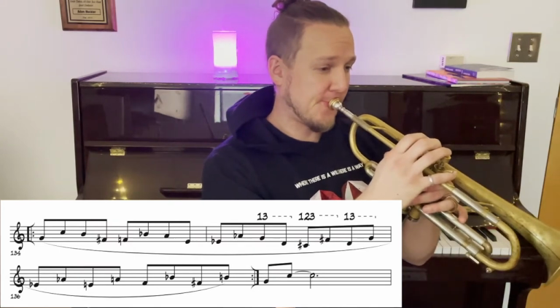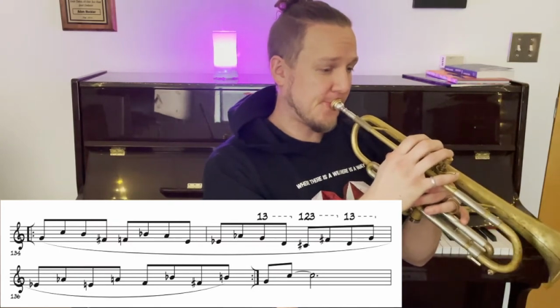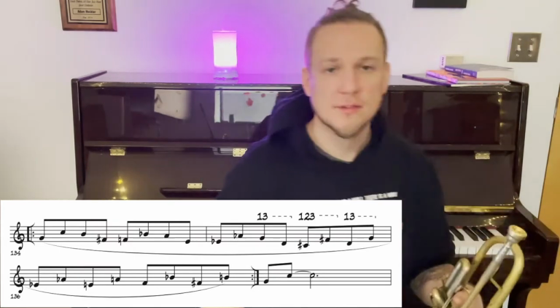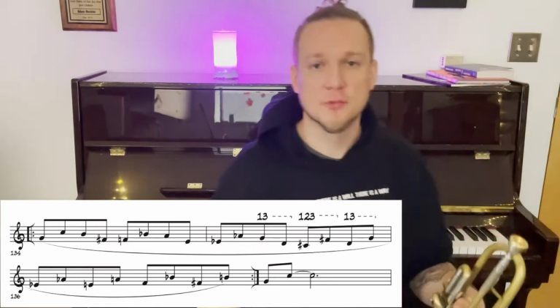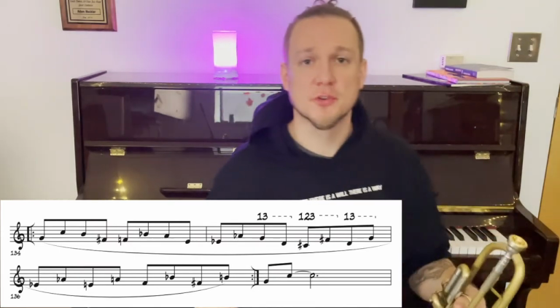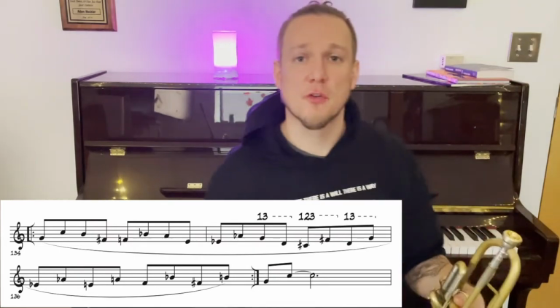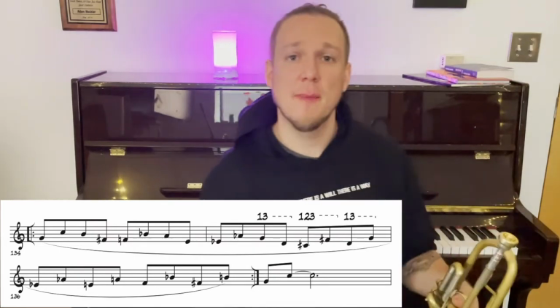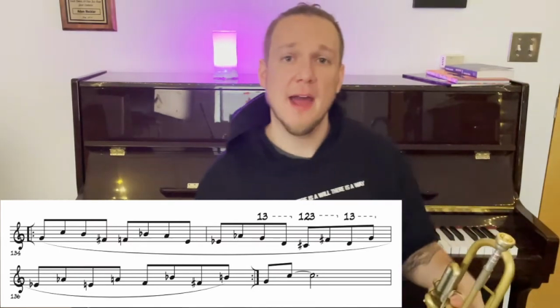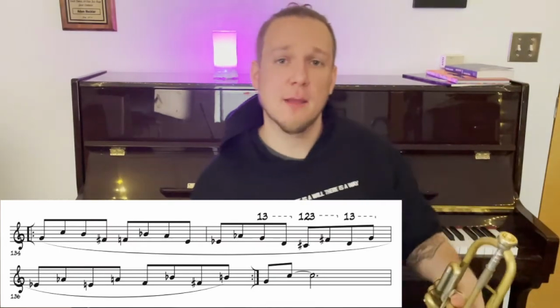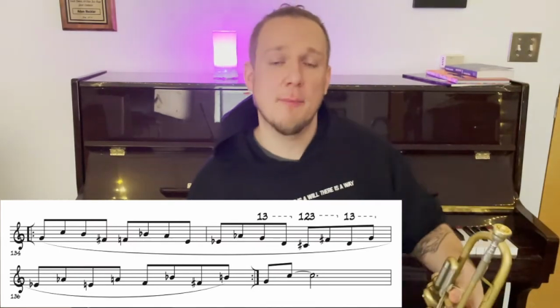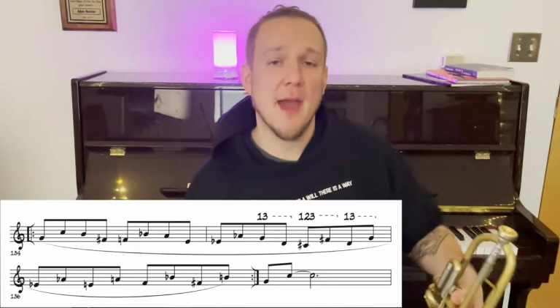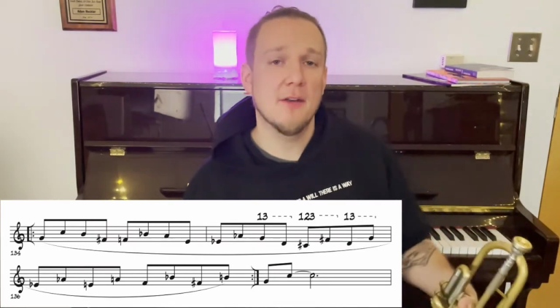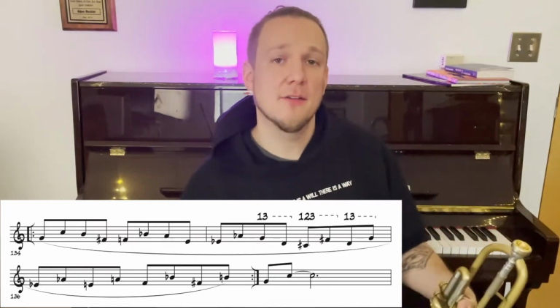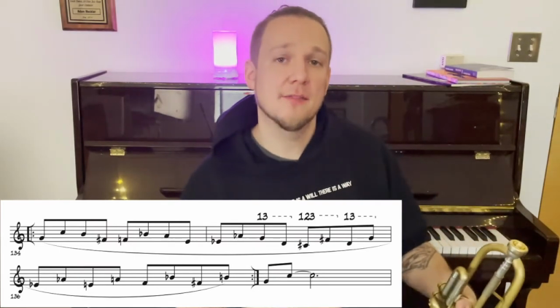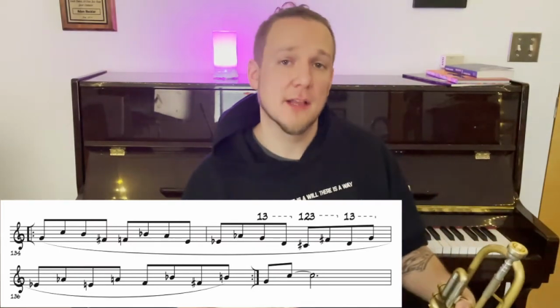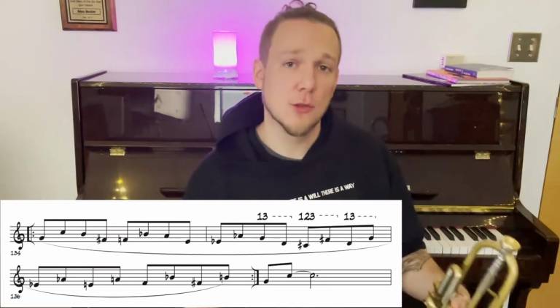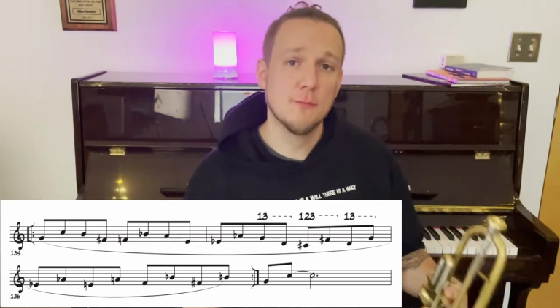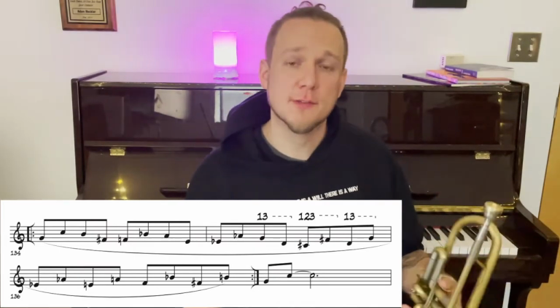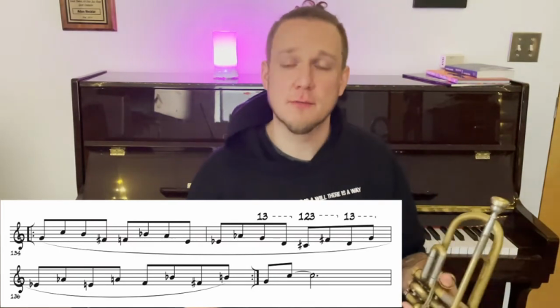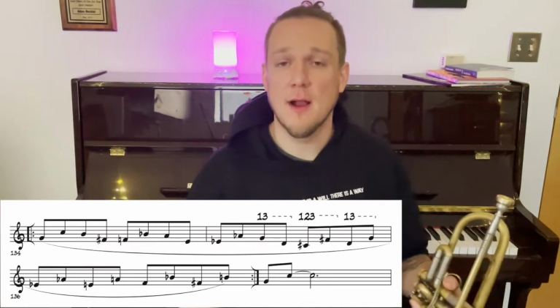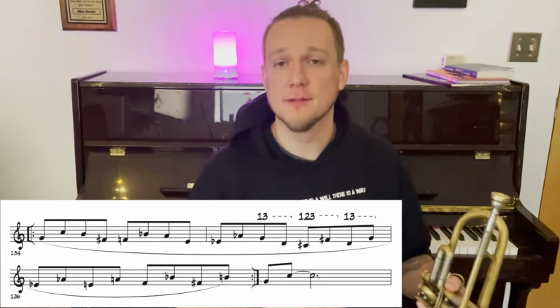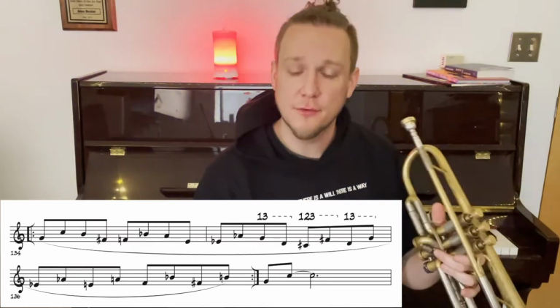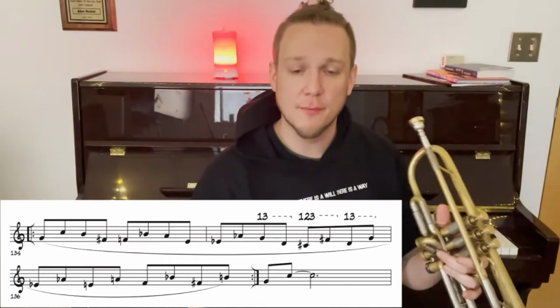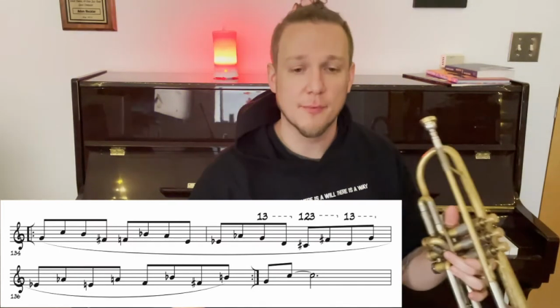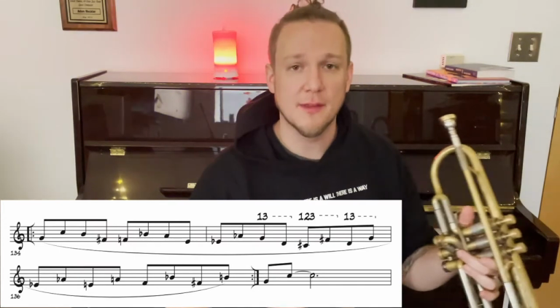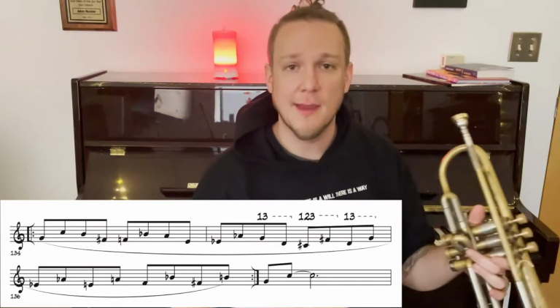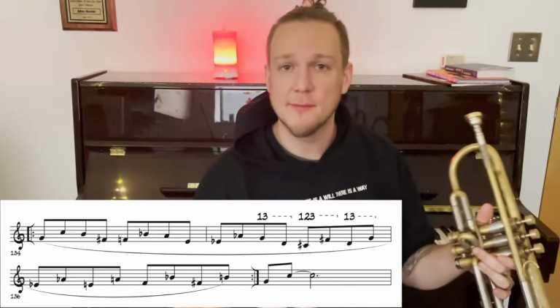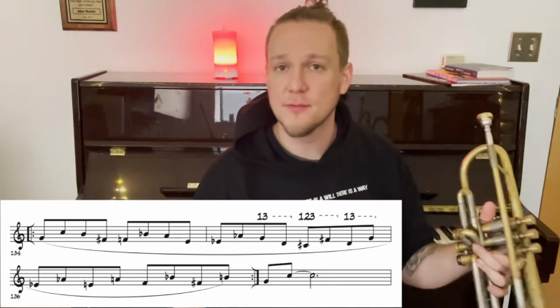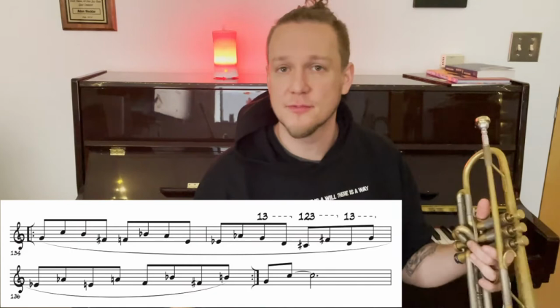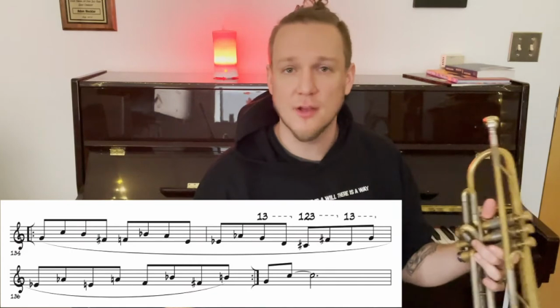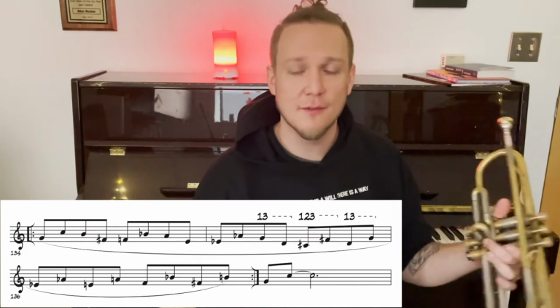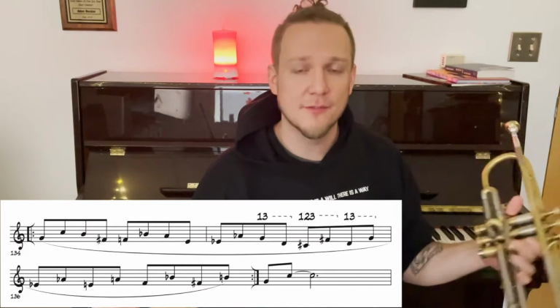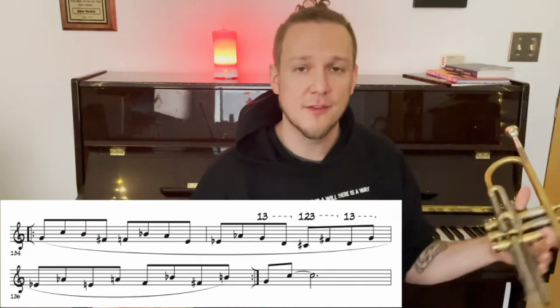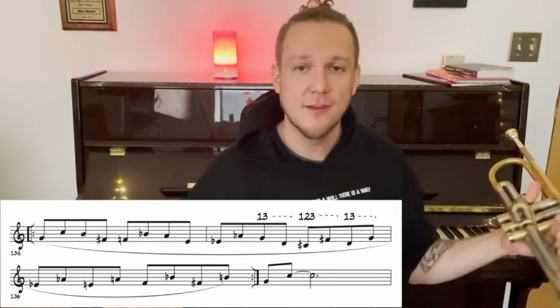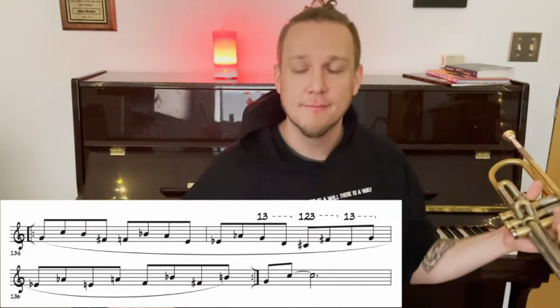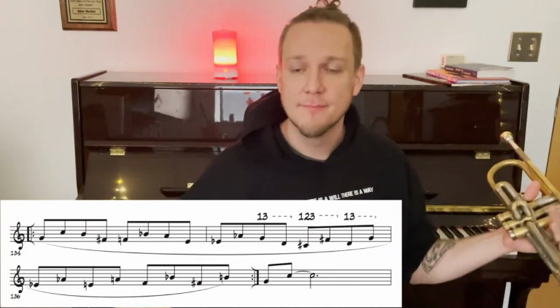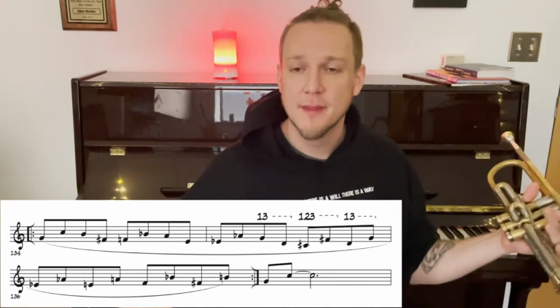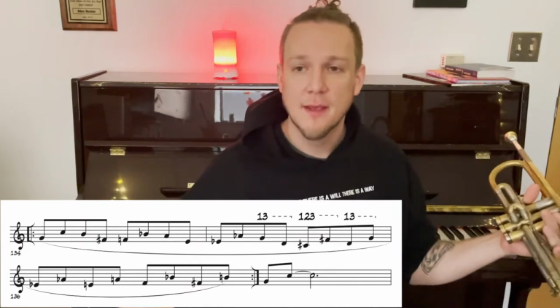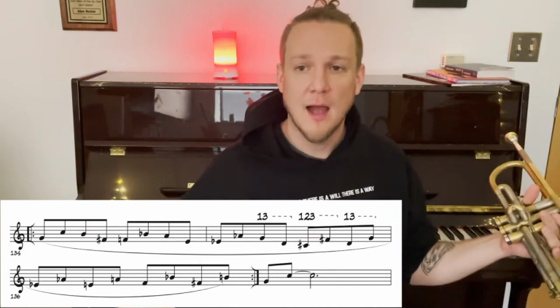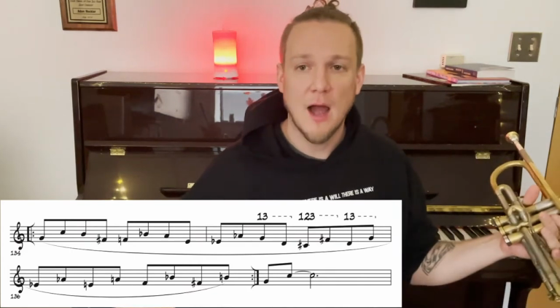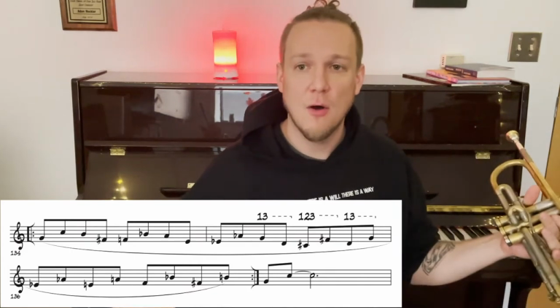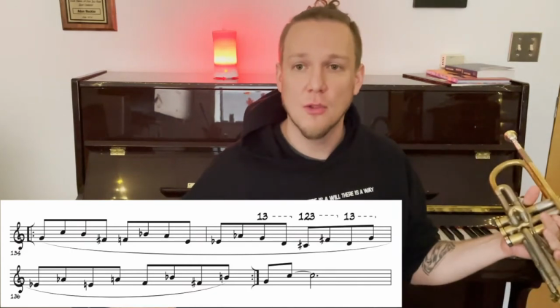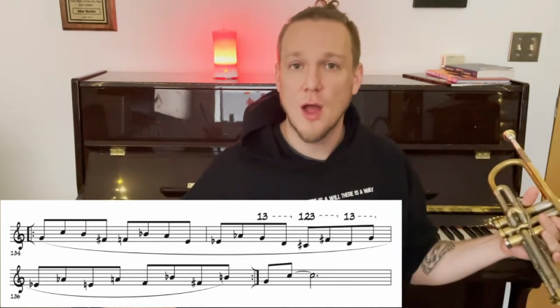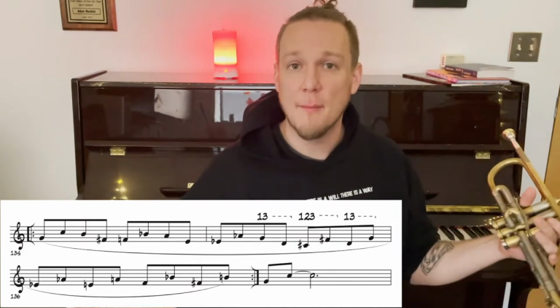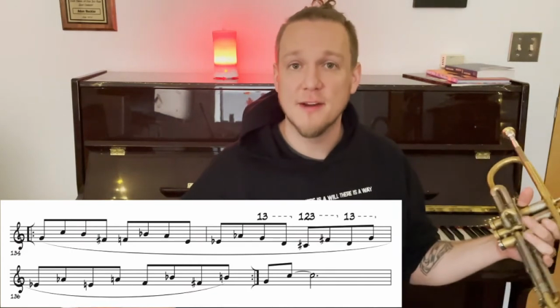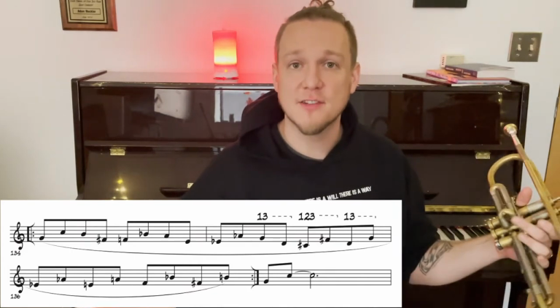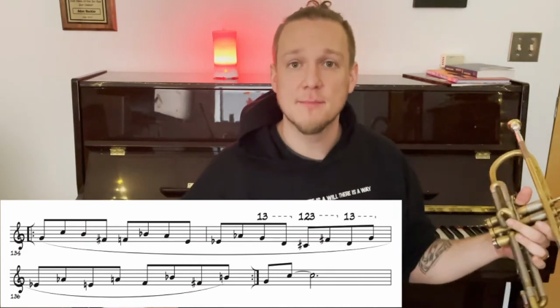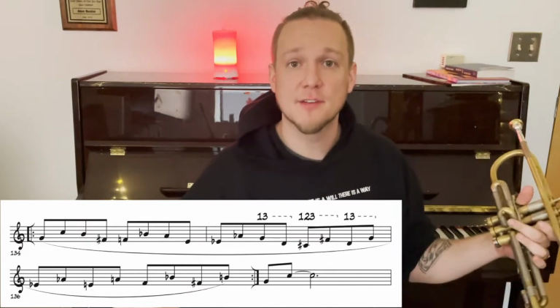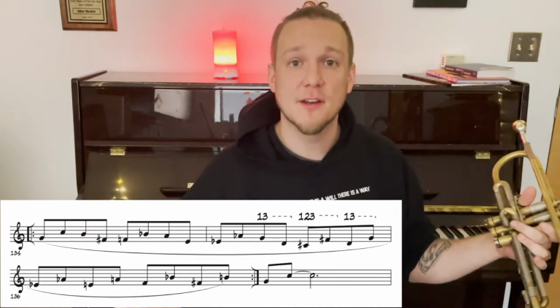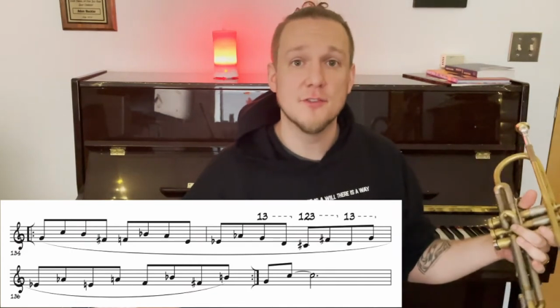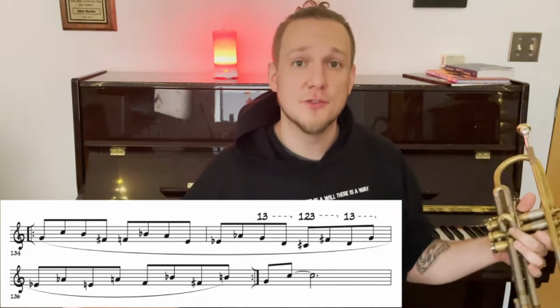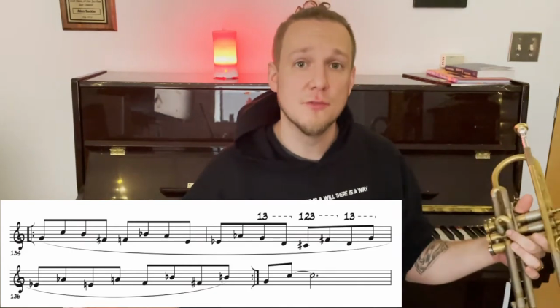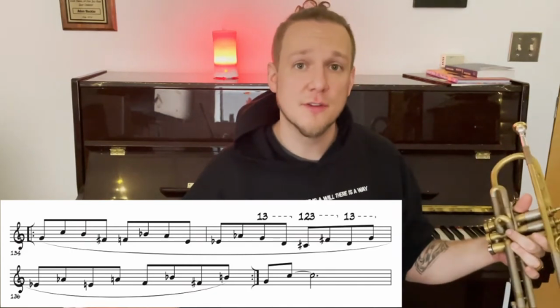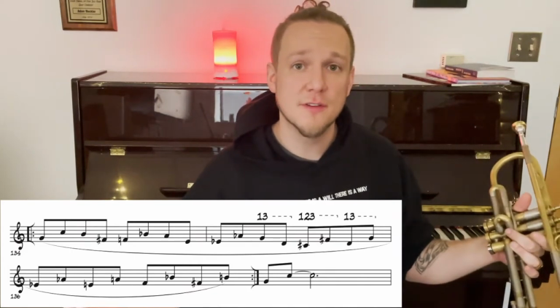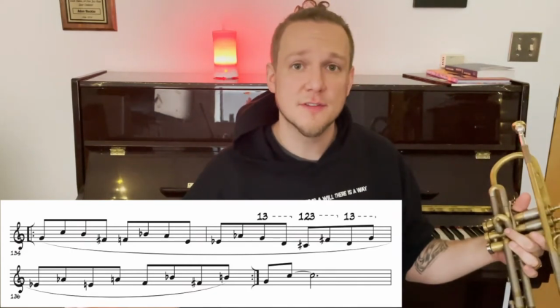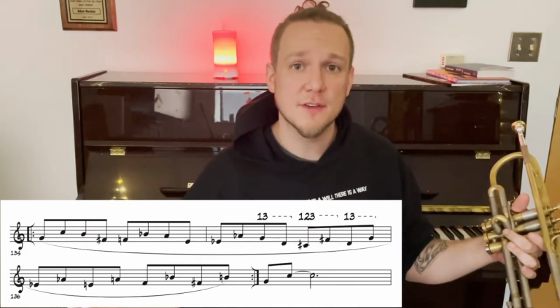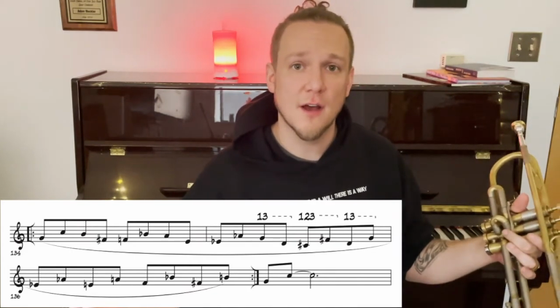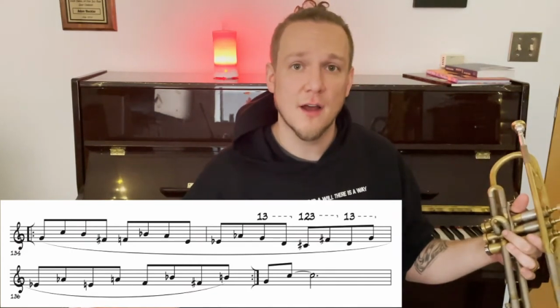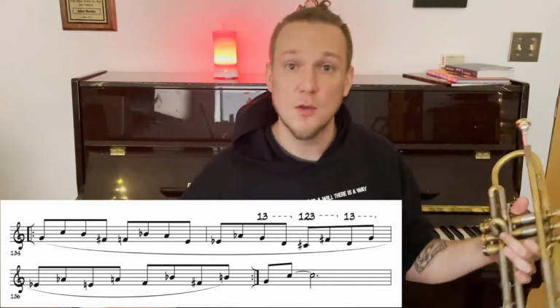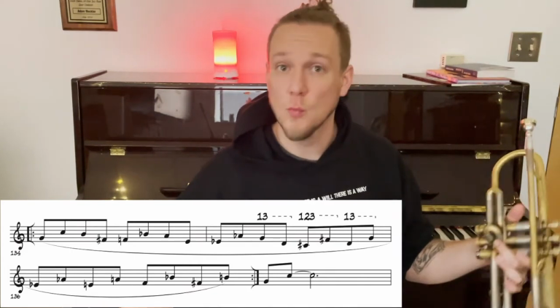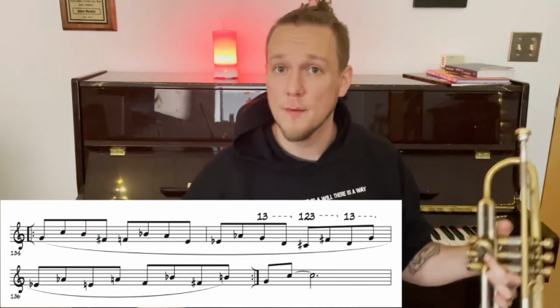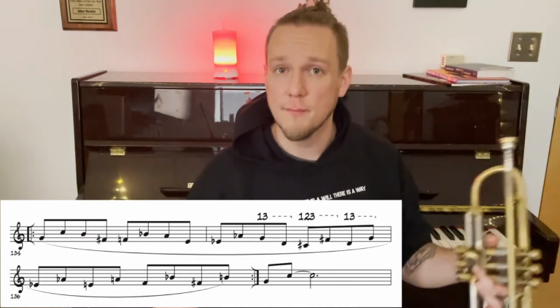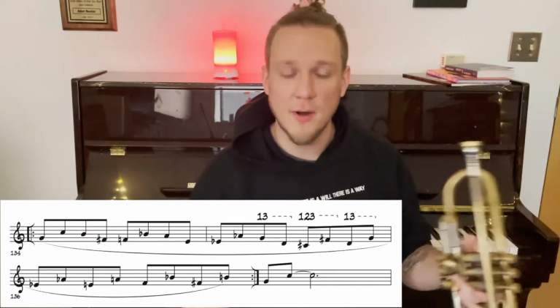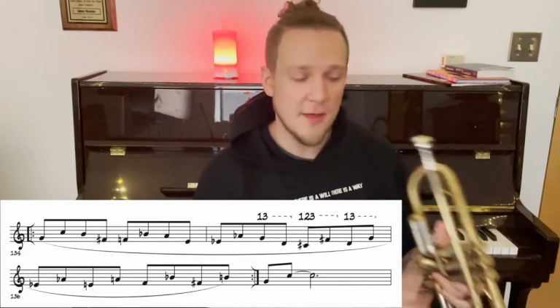So it's a chromatic pattern that loops around. You can play games with yourself — see how many times can I do this in one breath.